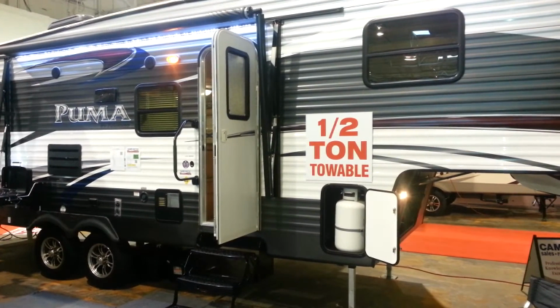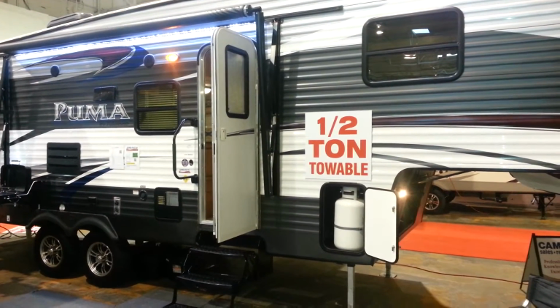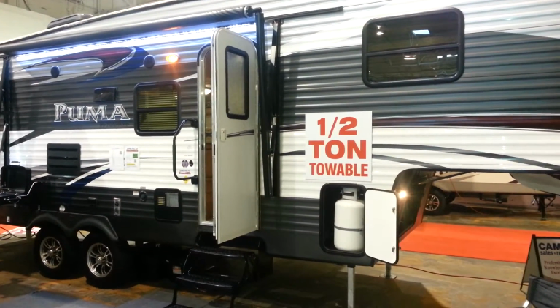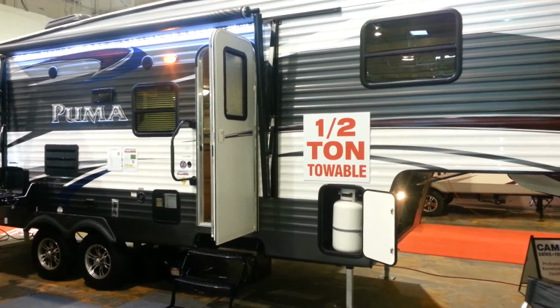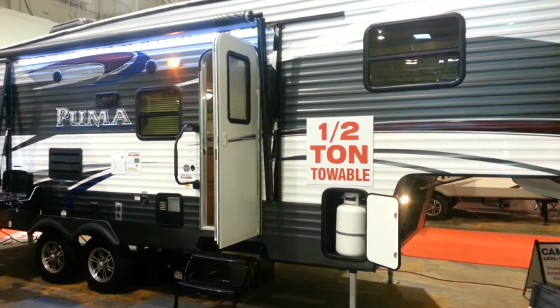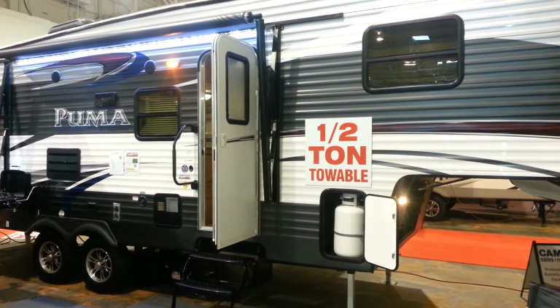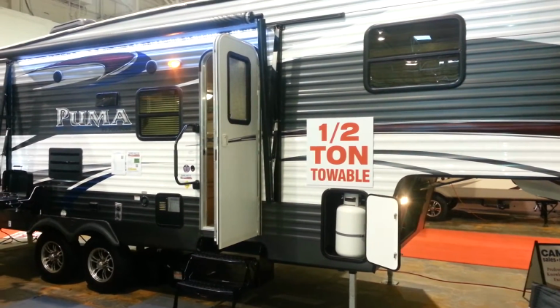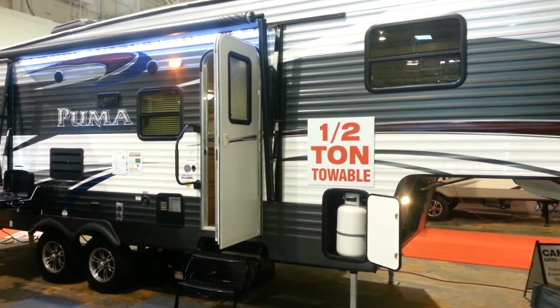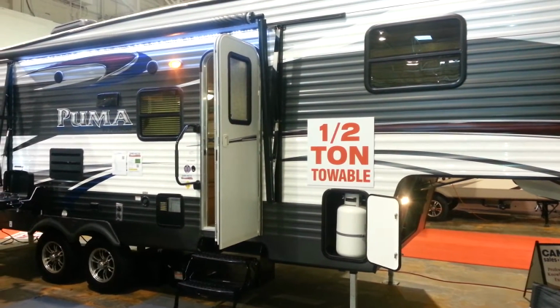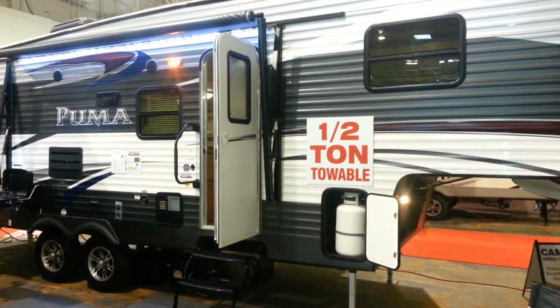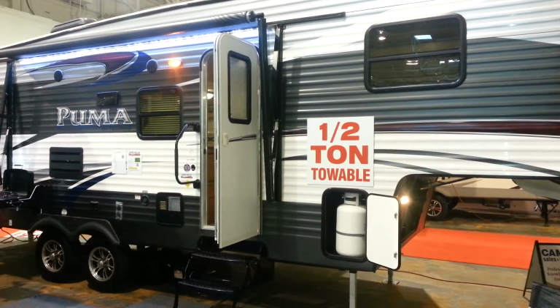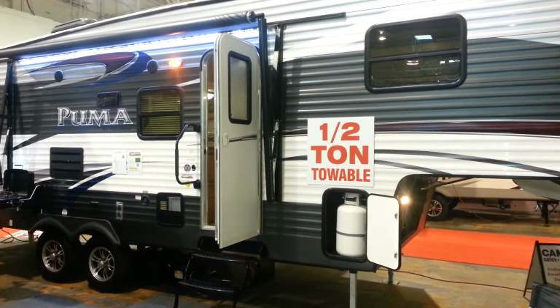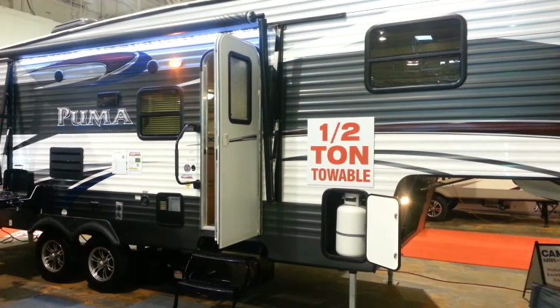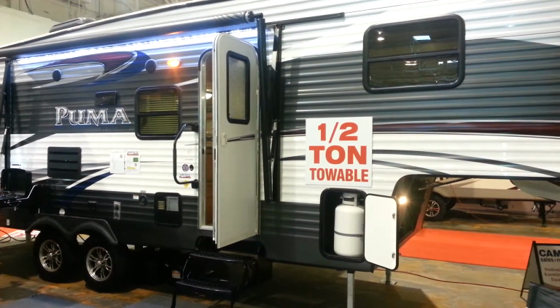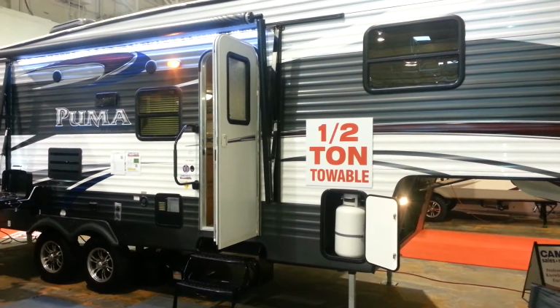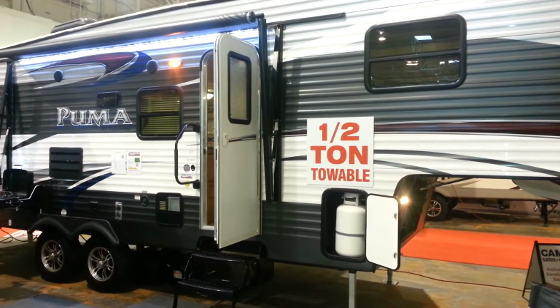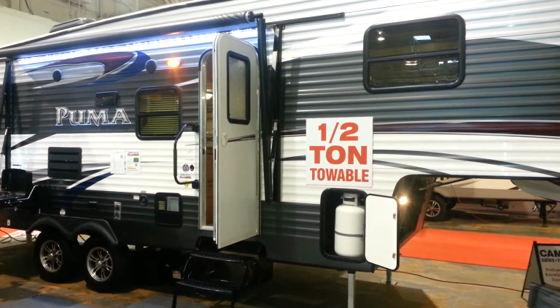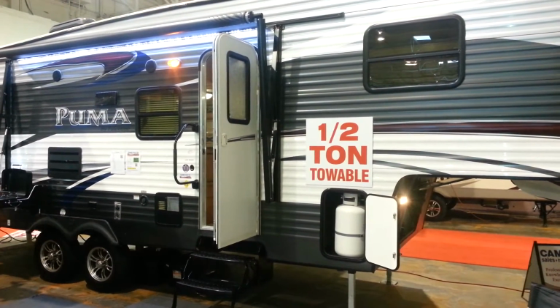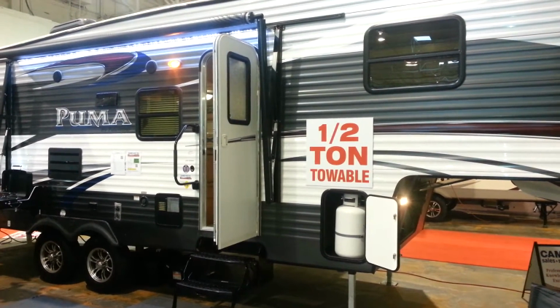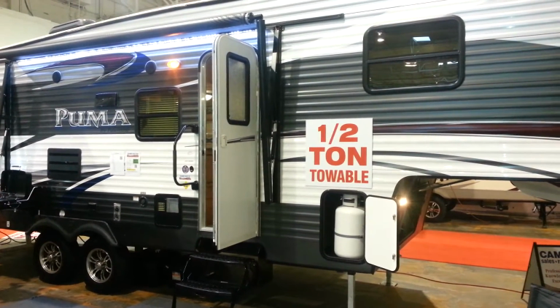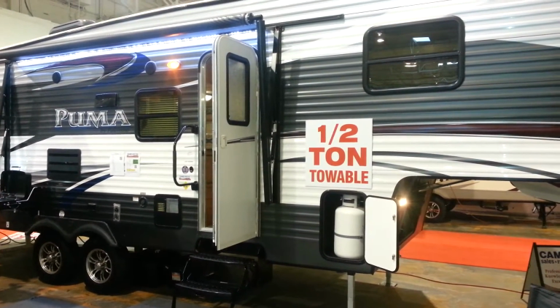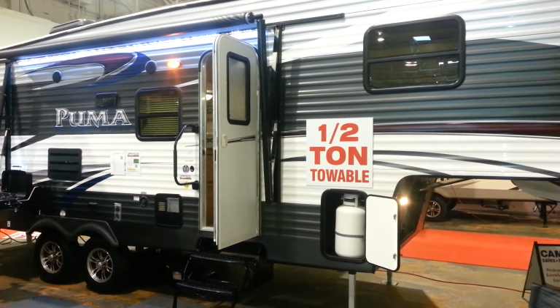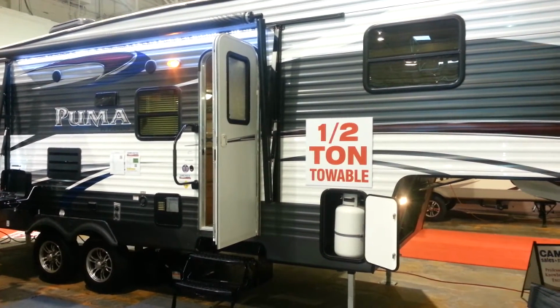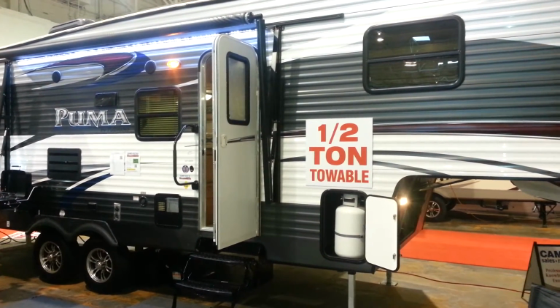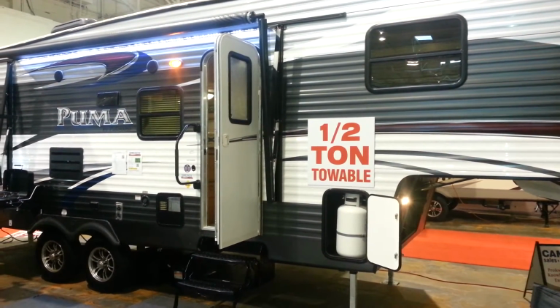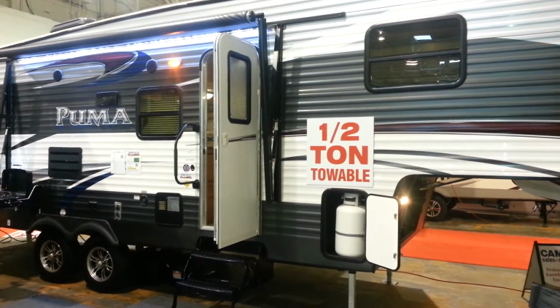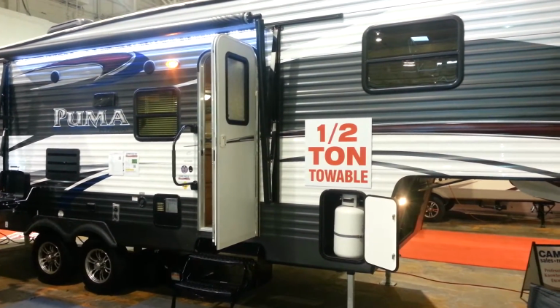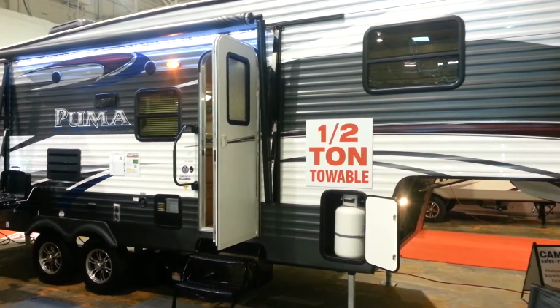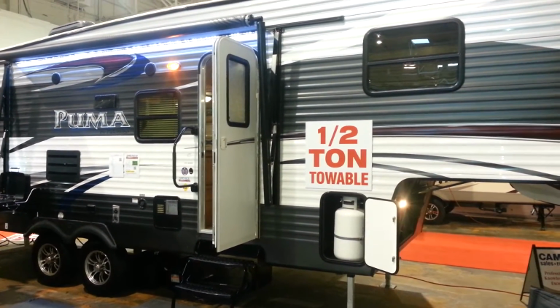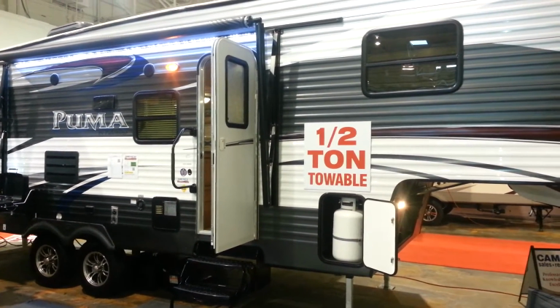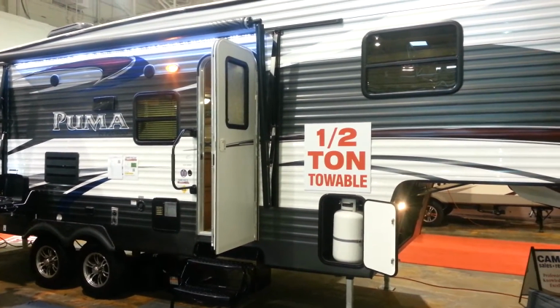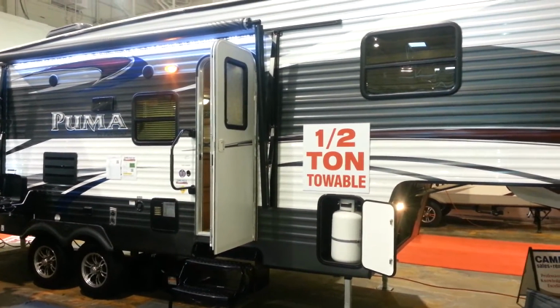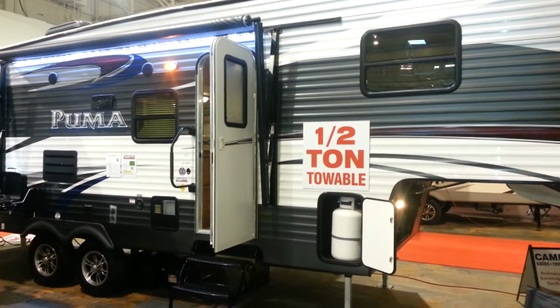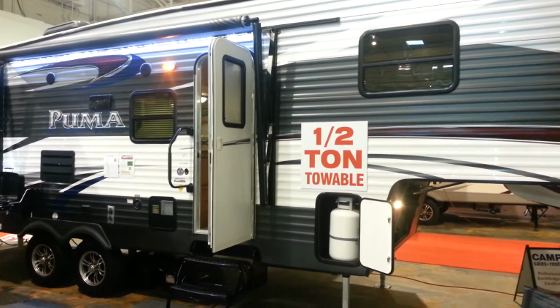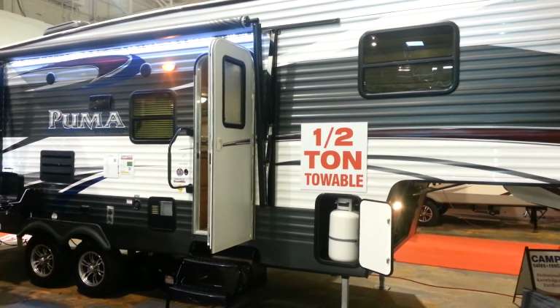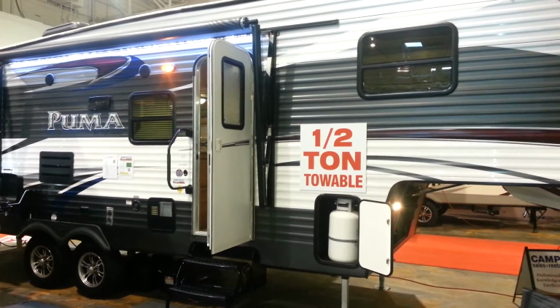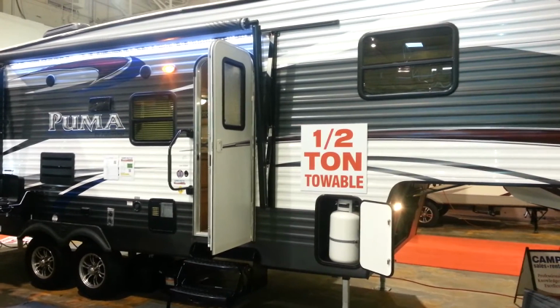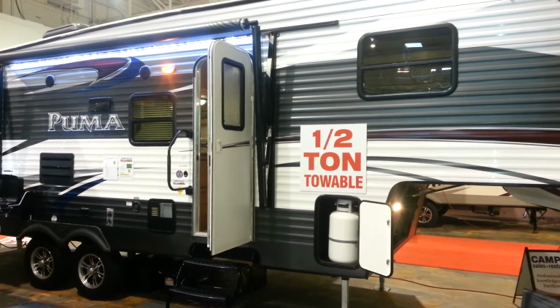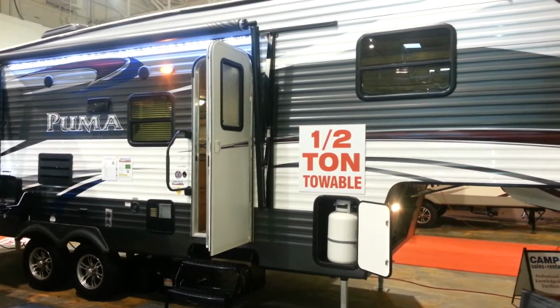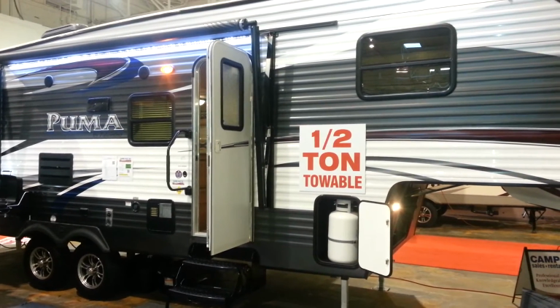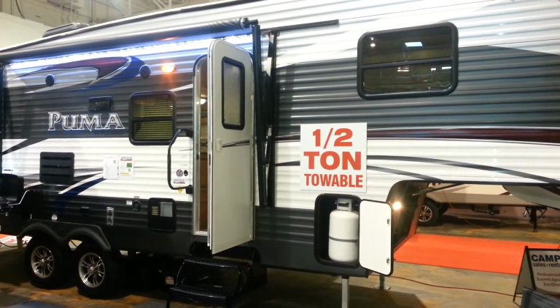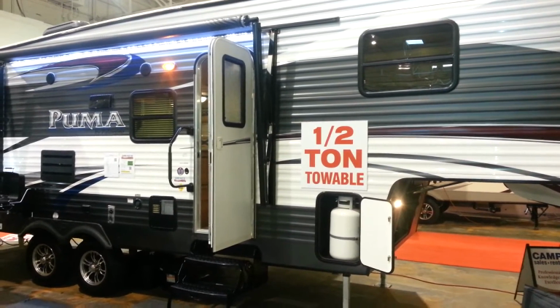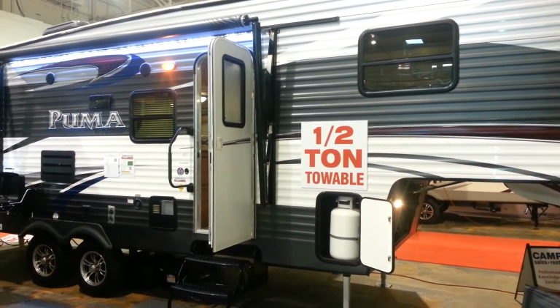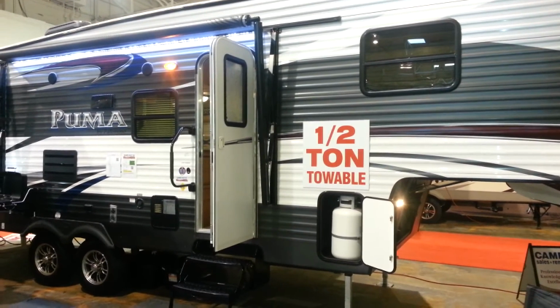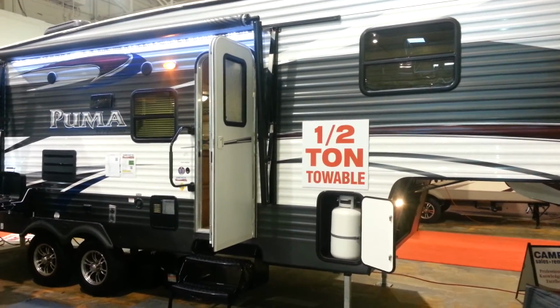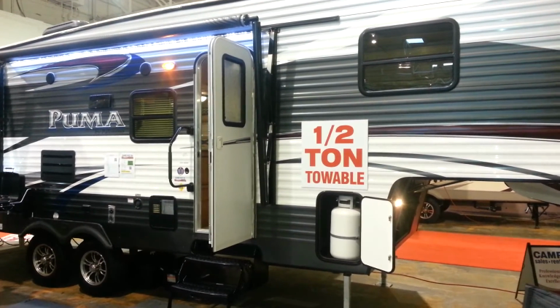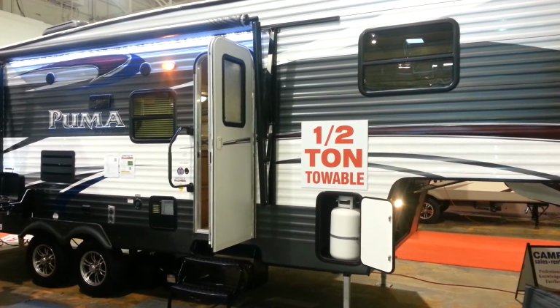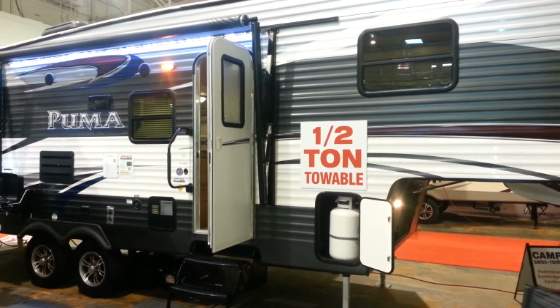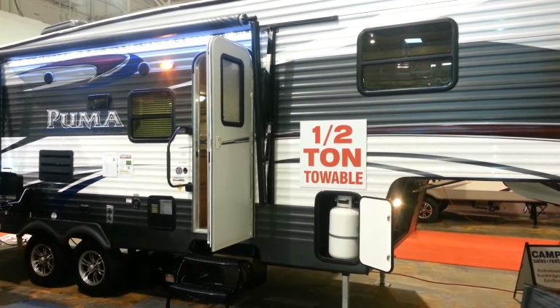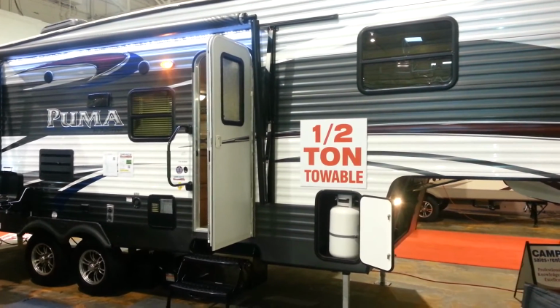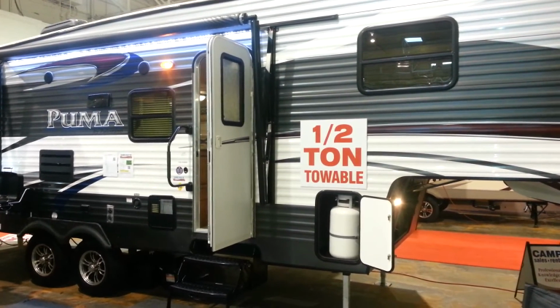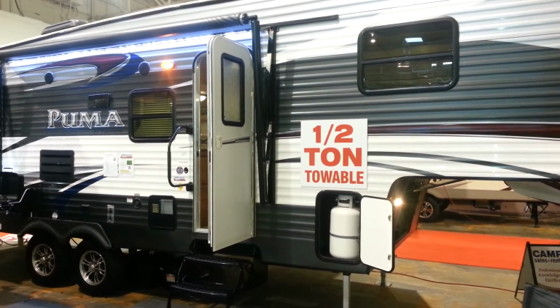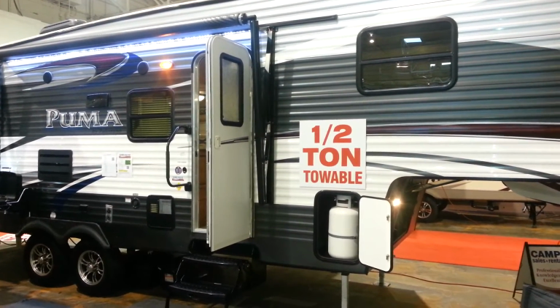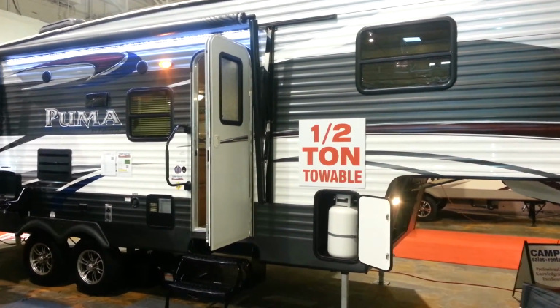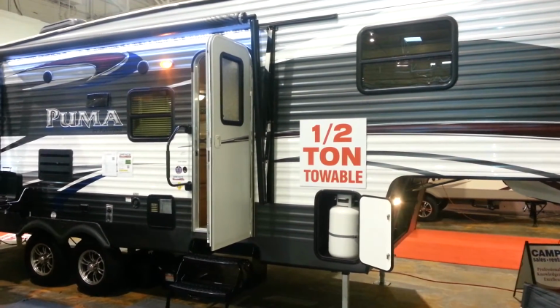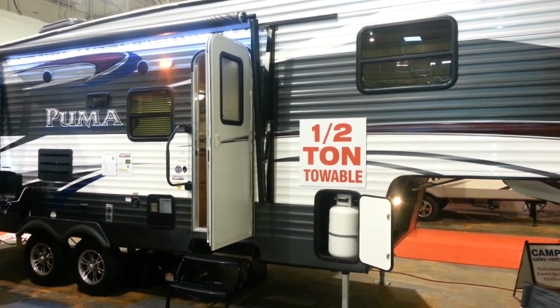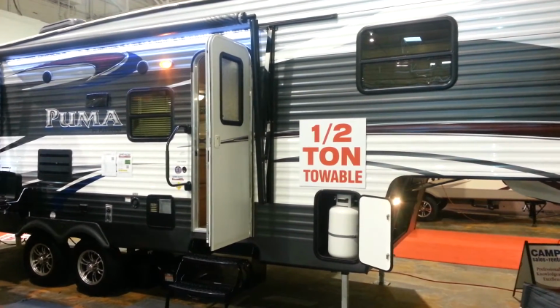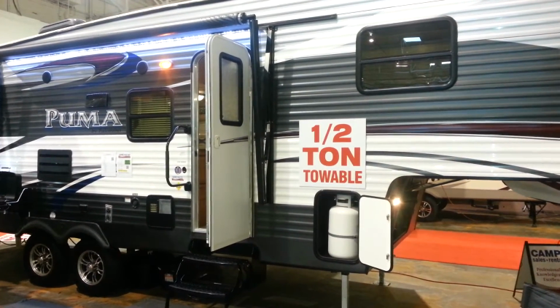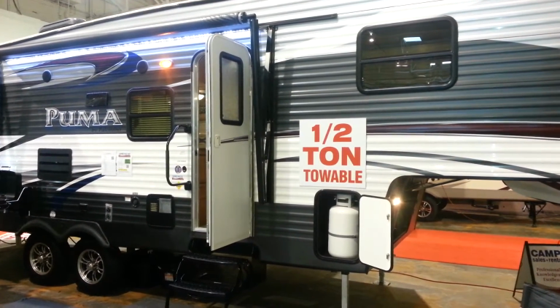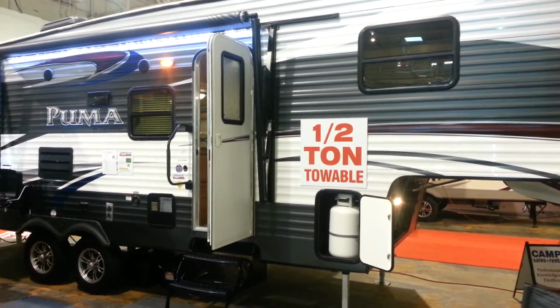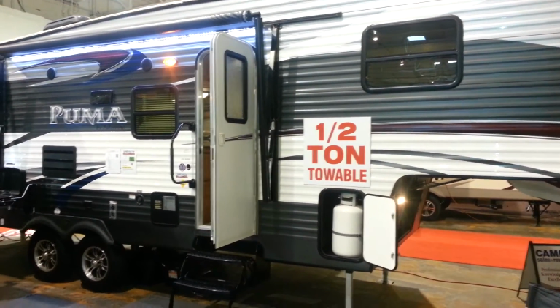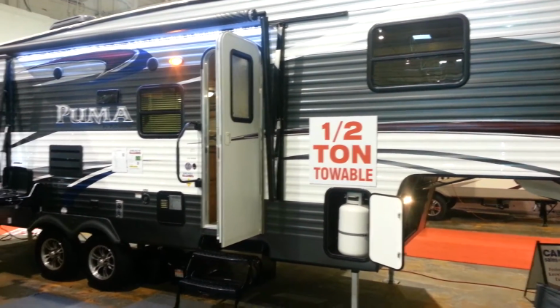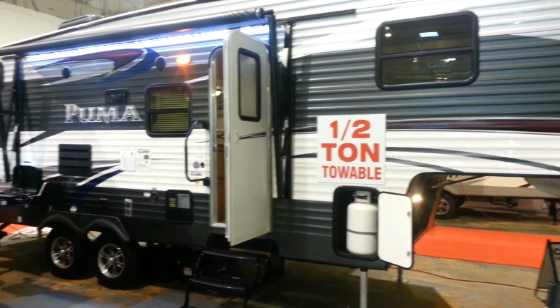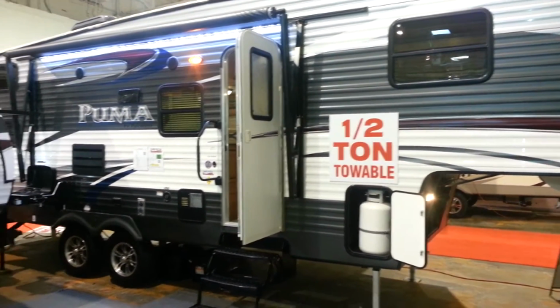Hey, this is Jonathan Allum from Camper RV in Stratford. I'm here to show you the 2015 Puma 259 RBSS.